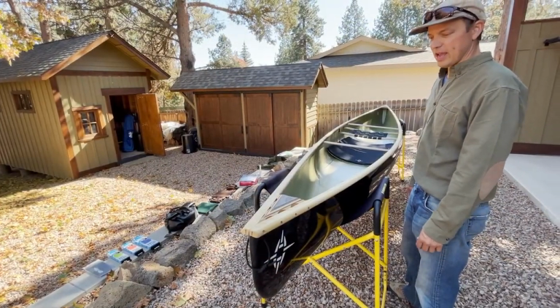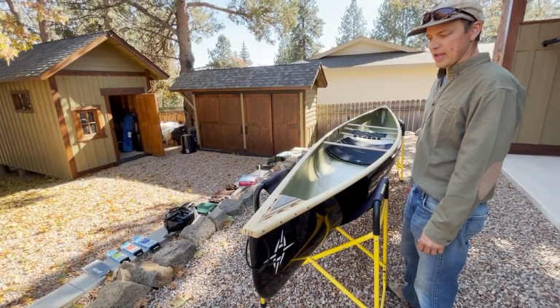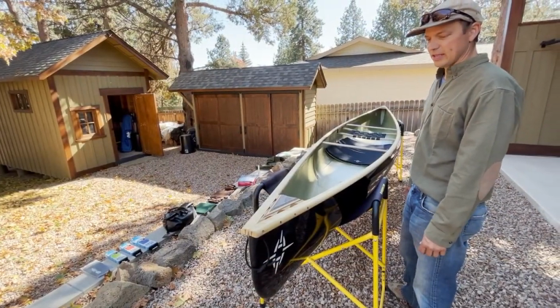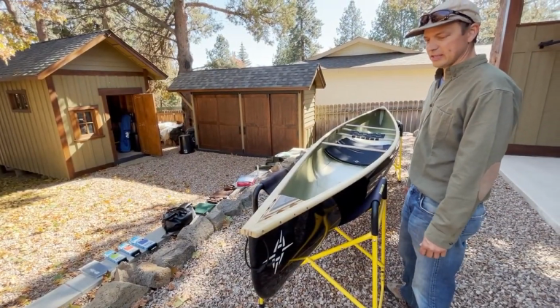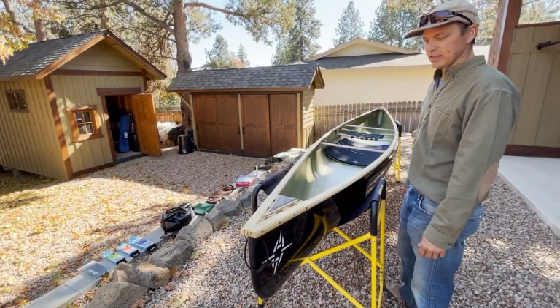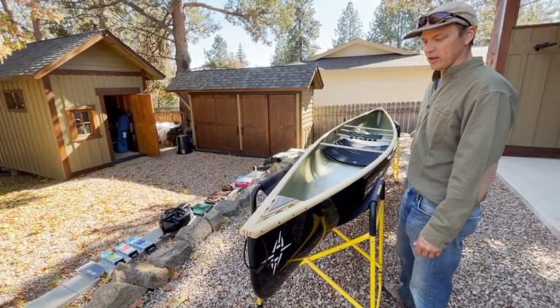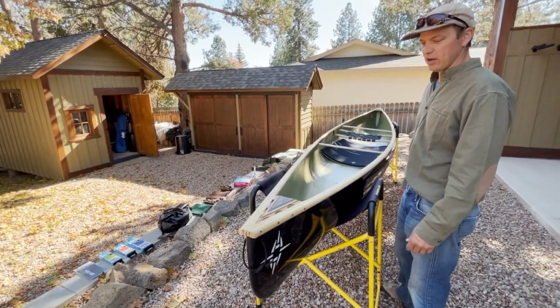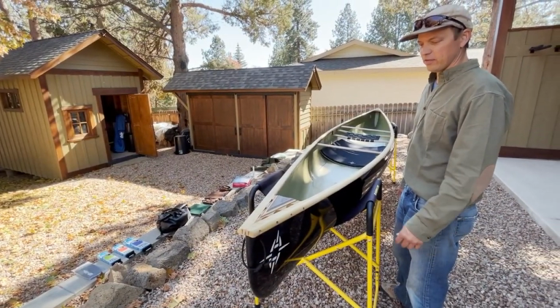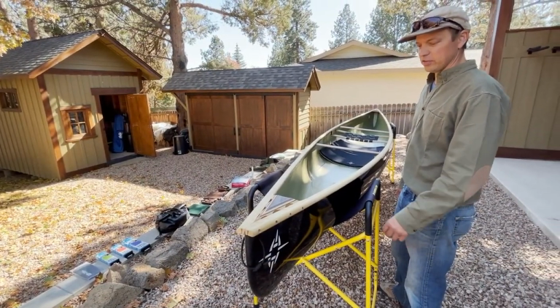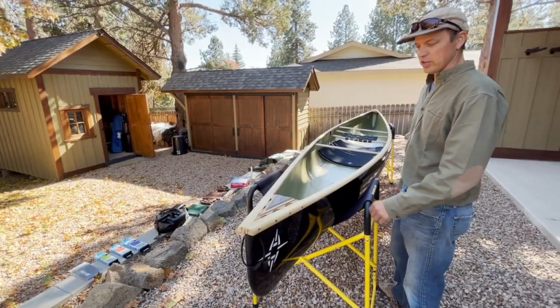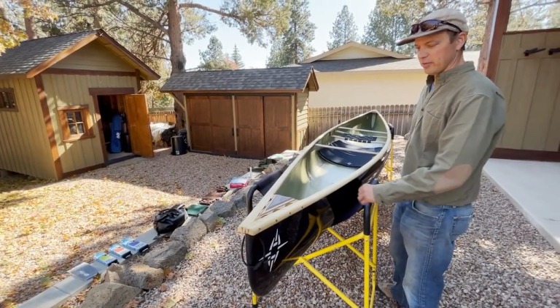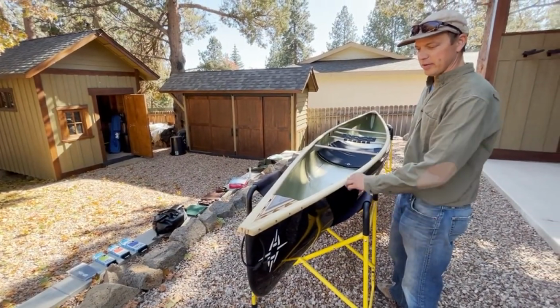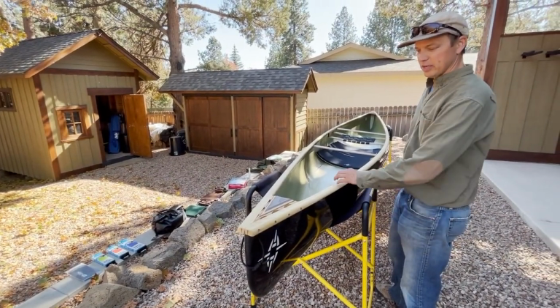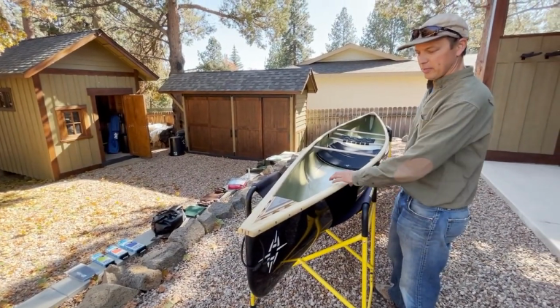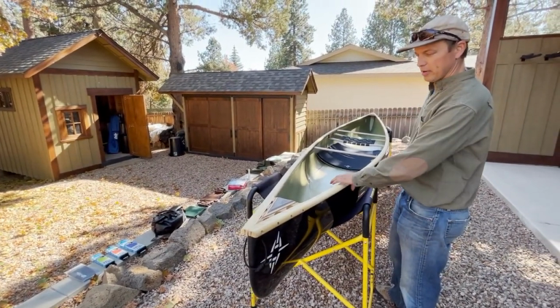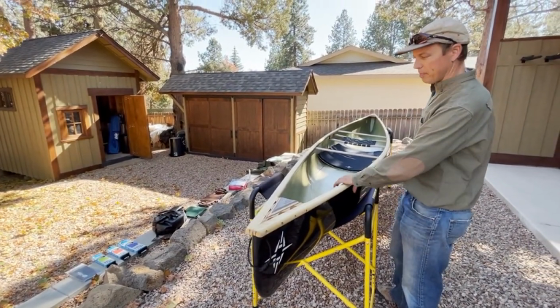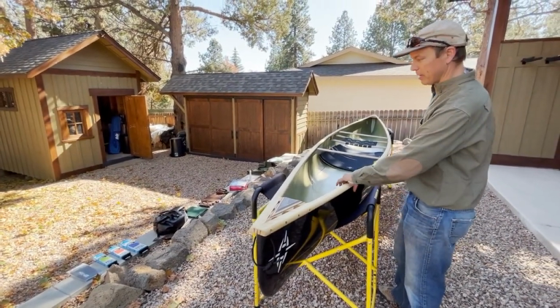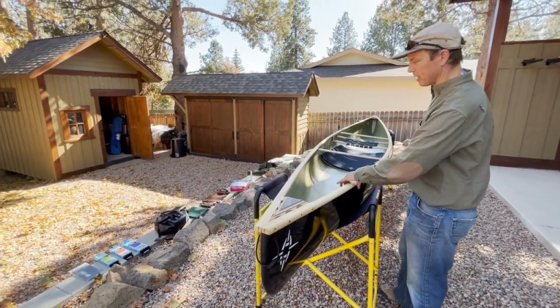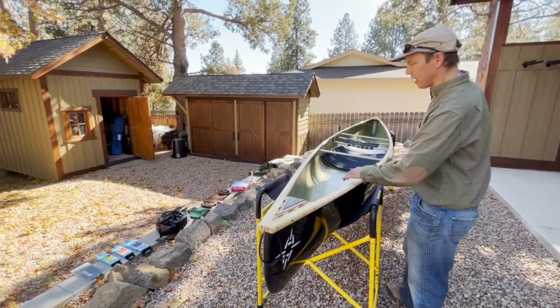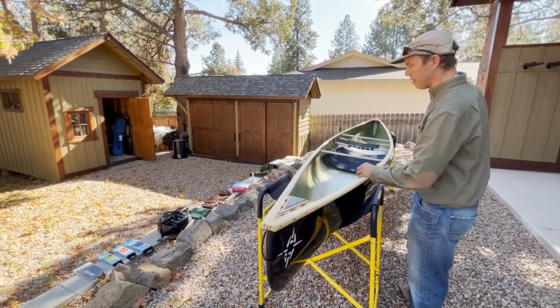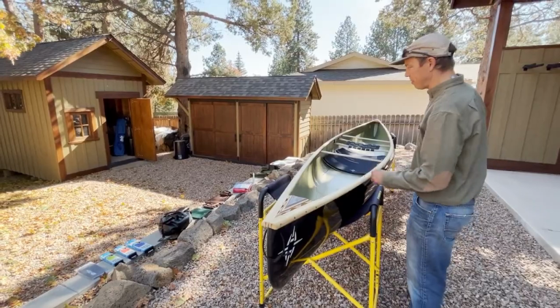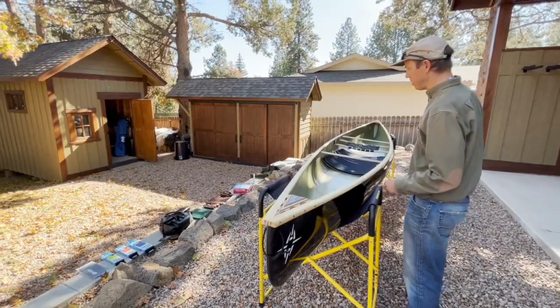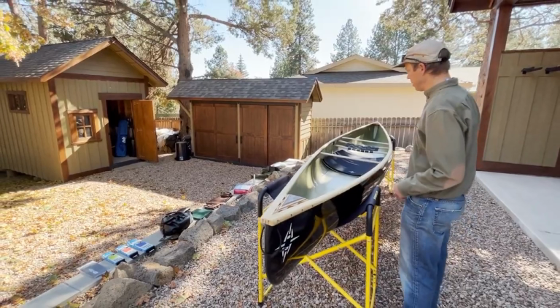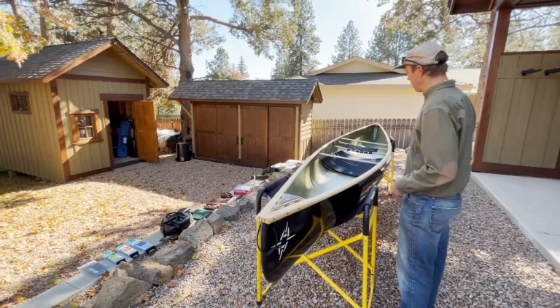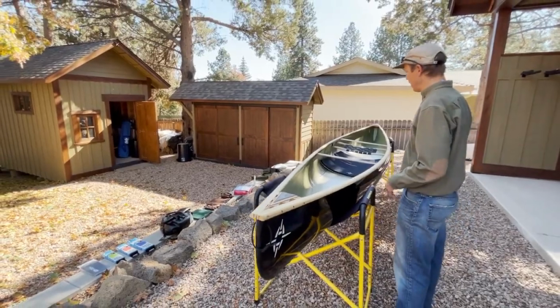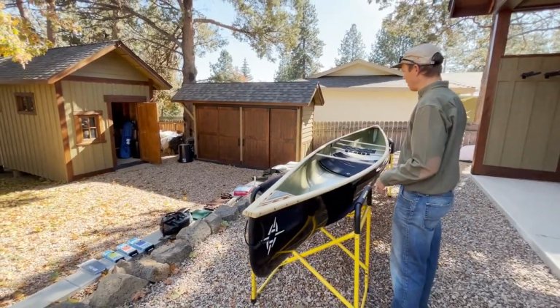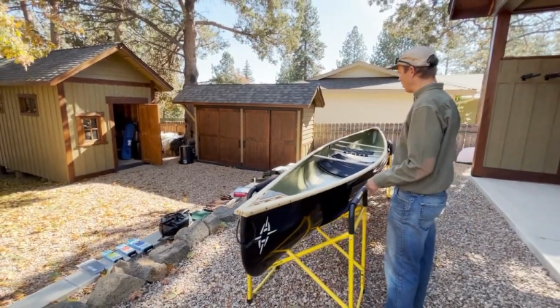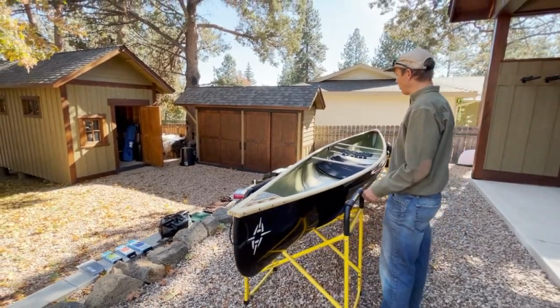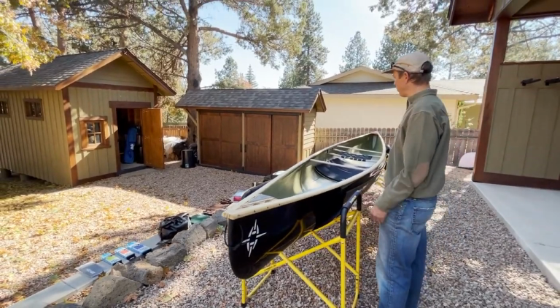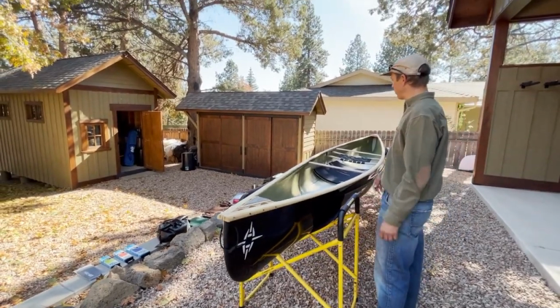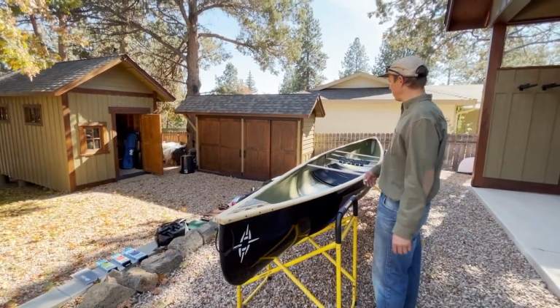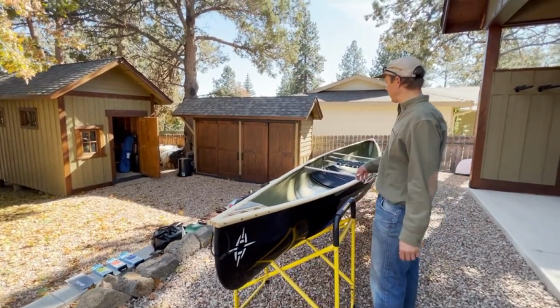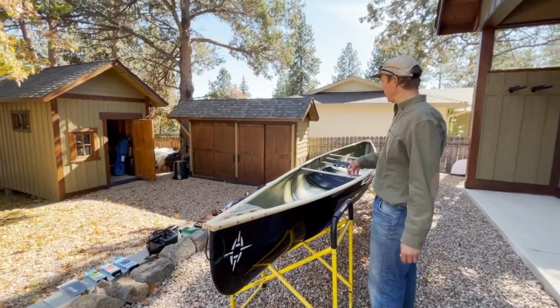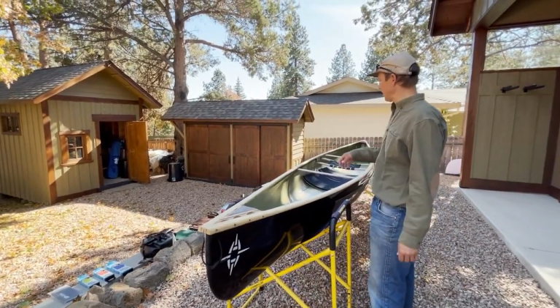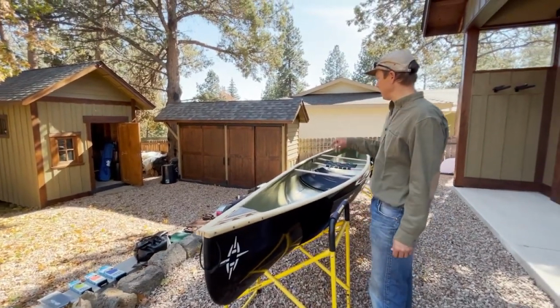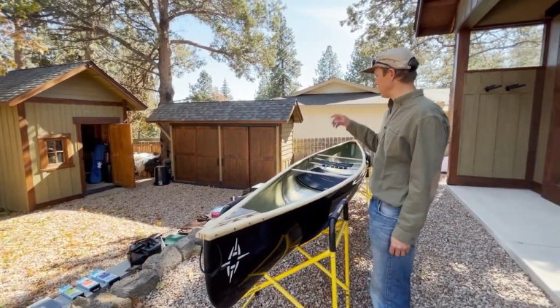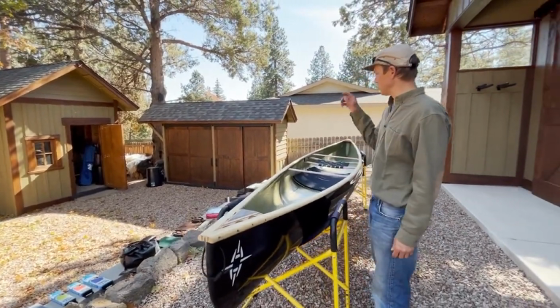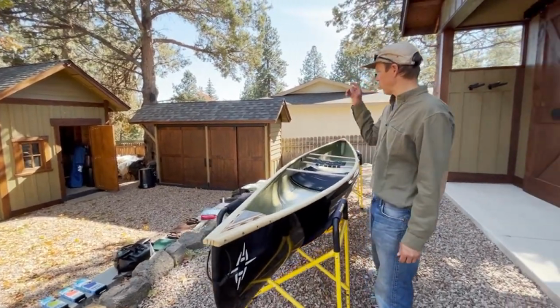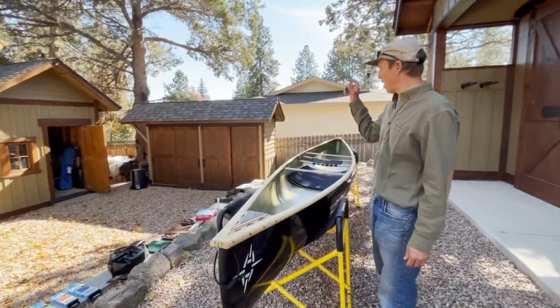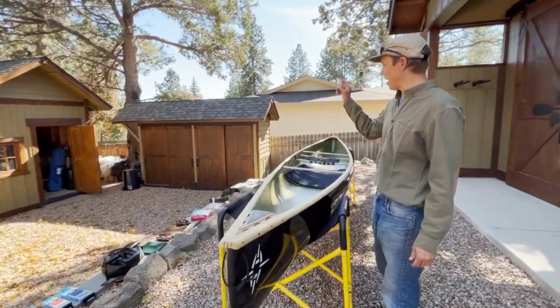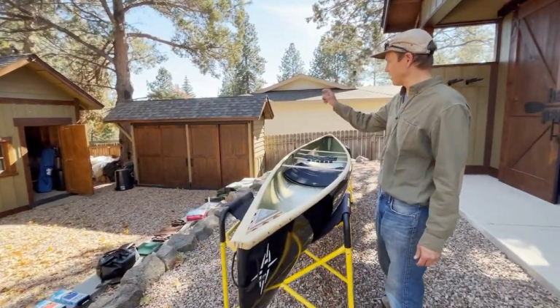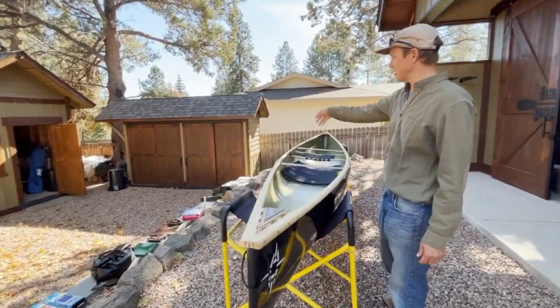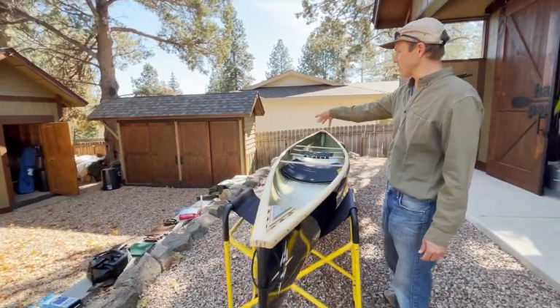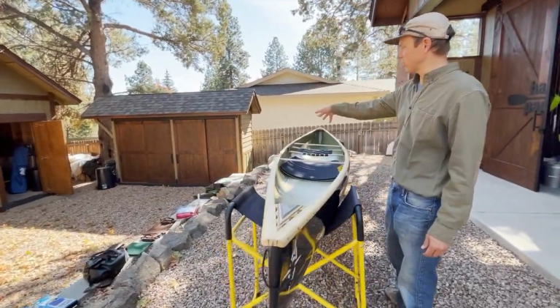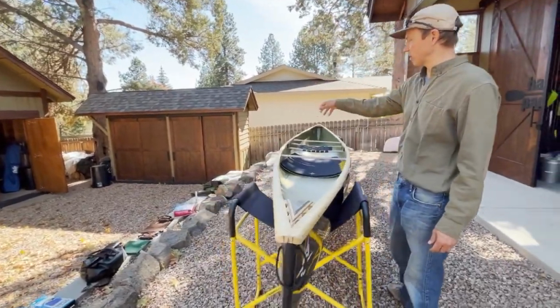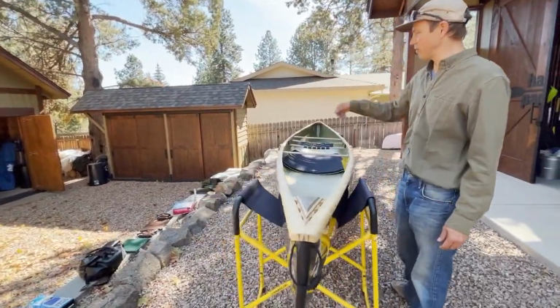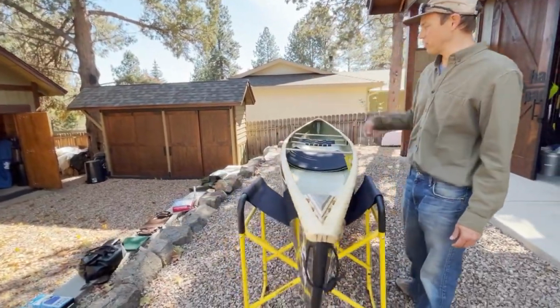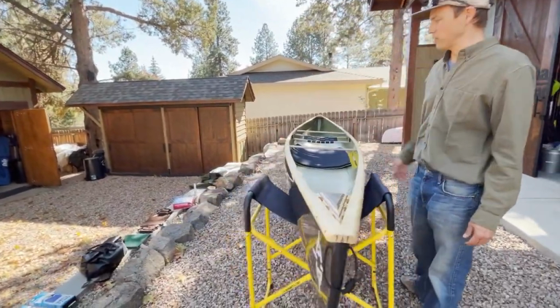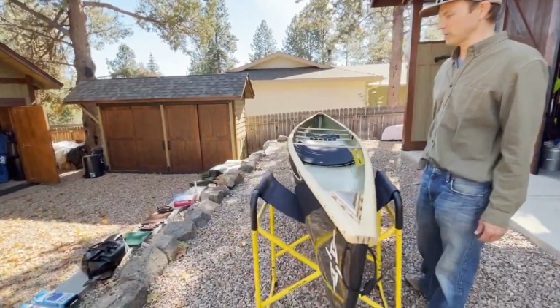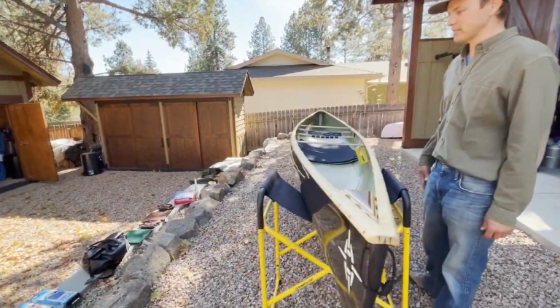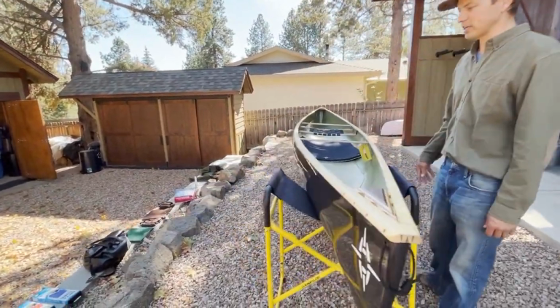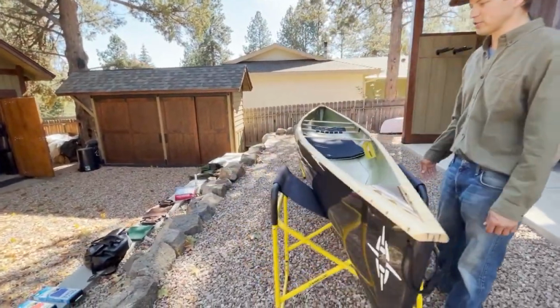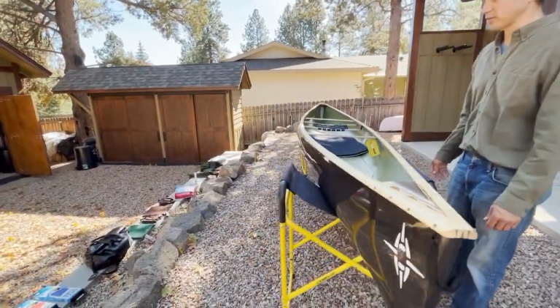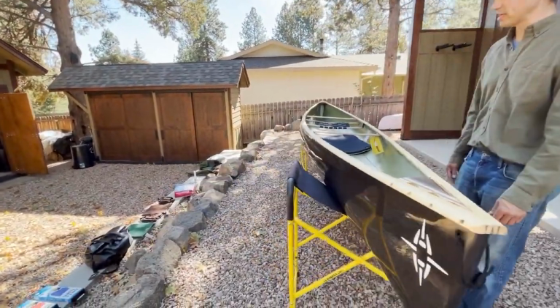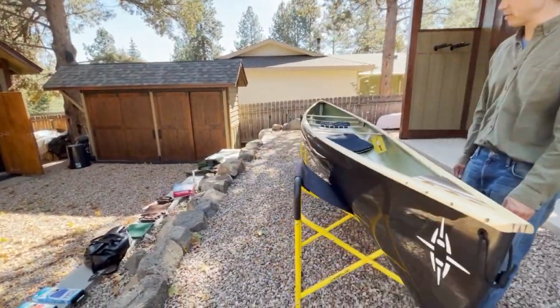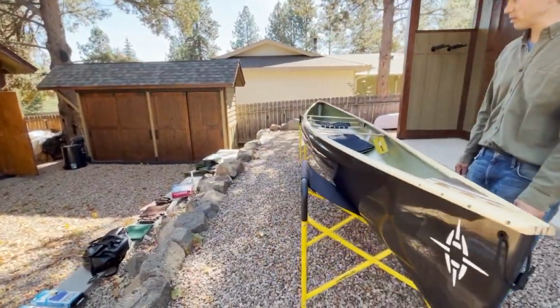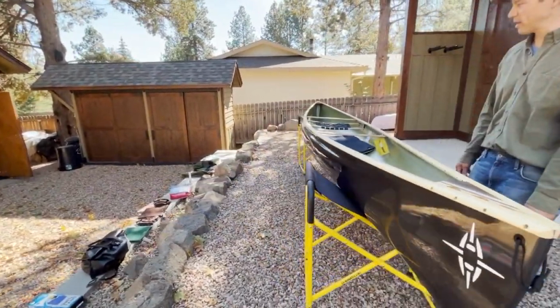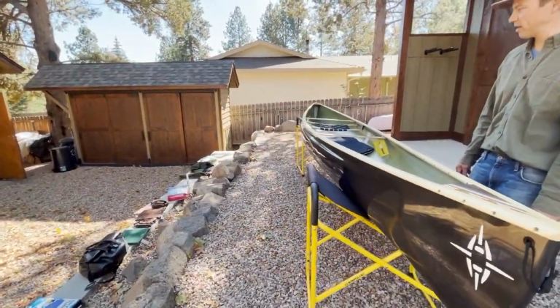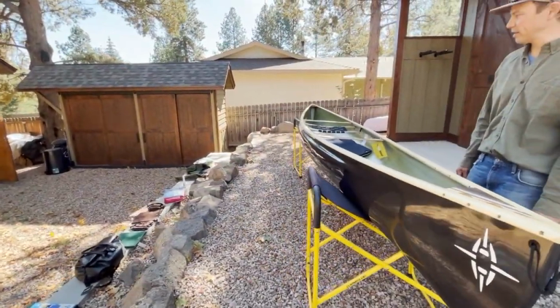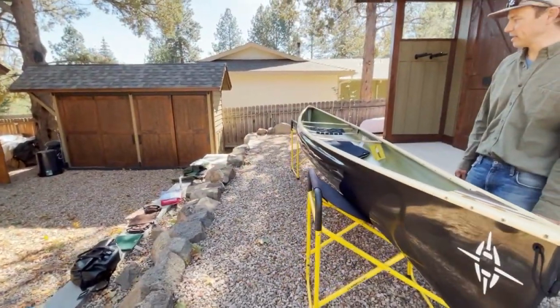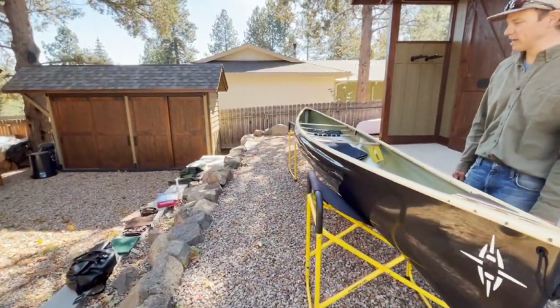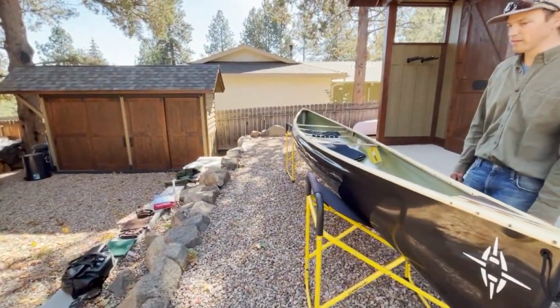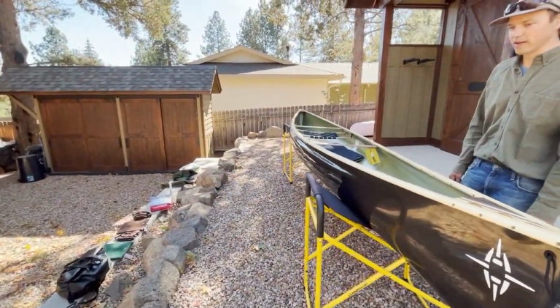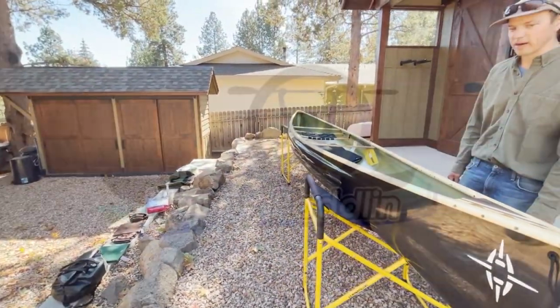We're excited to get this in the hands of the gentleman coming to pick it up, and hopefully he's wise enough to look at a few of the accessories we're carrying.